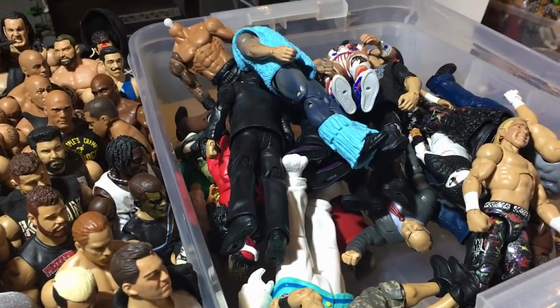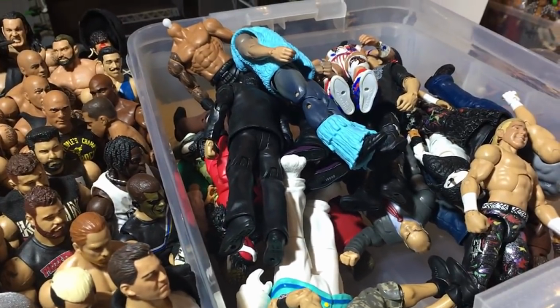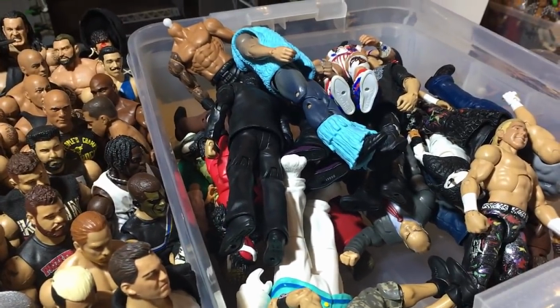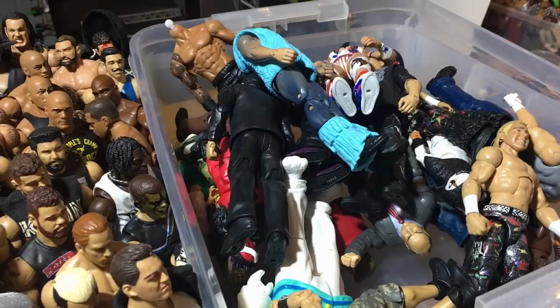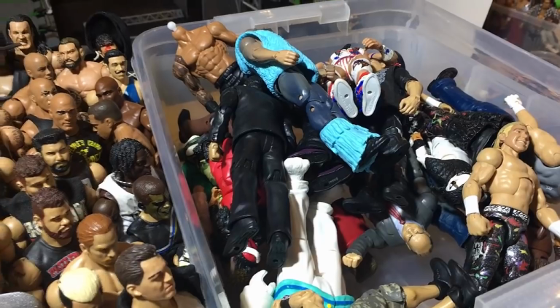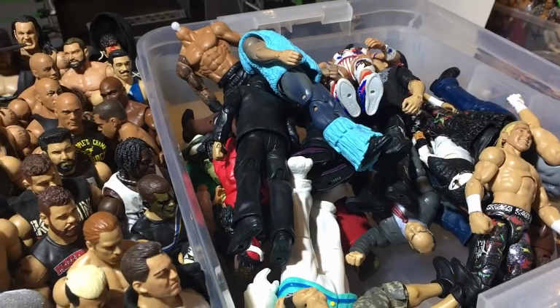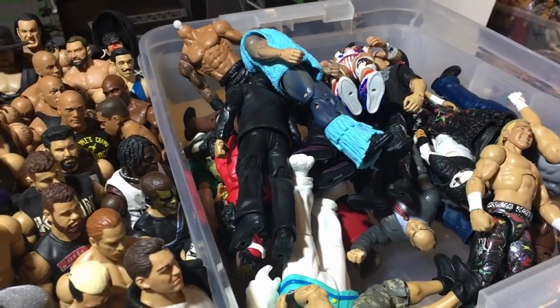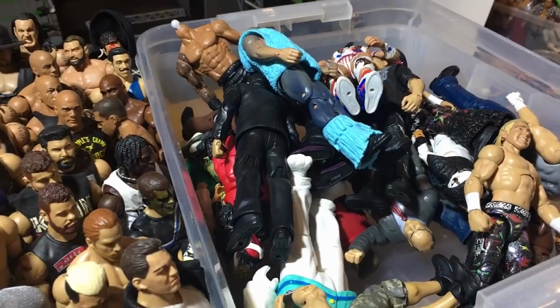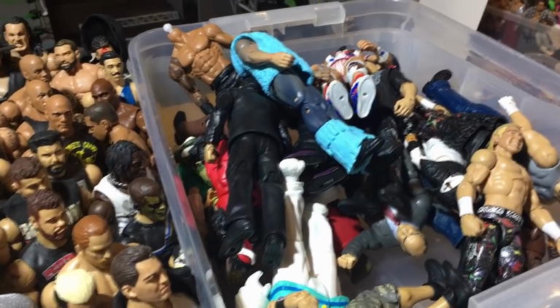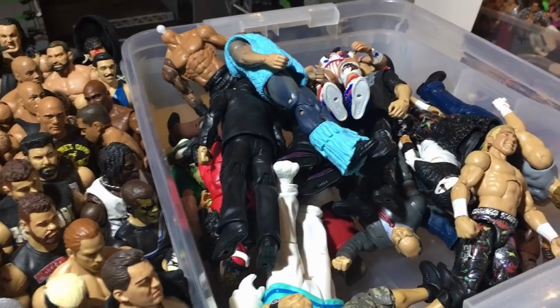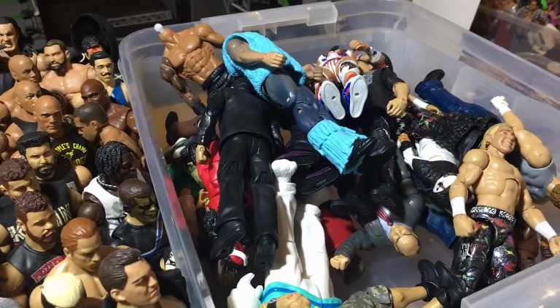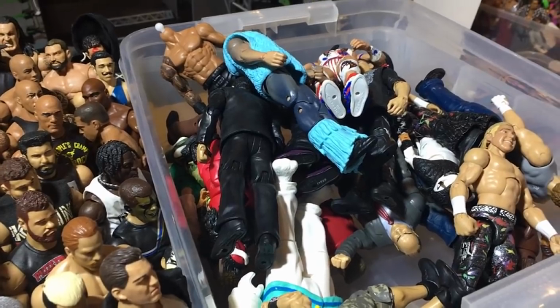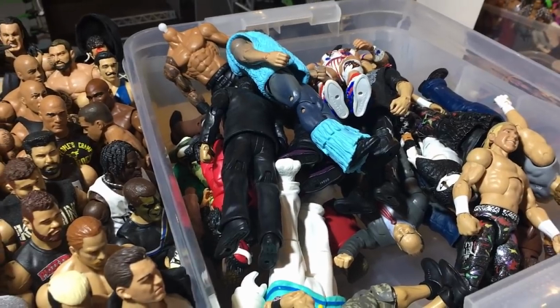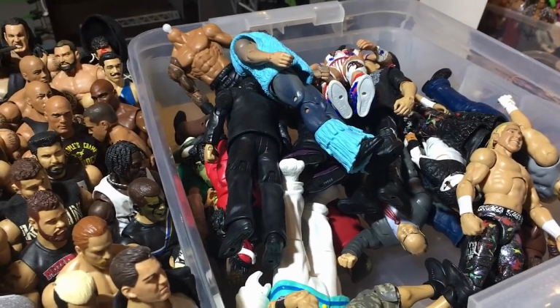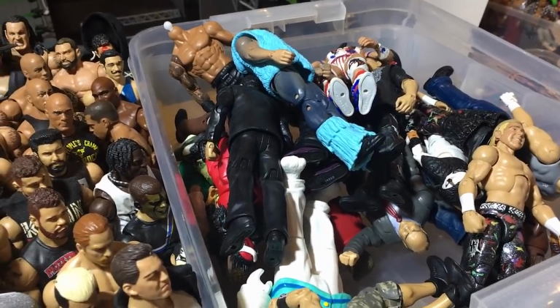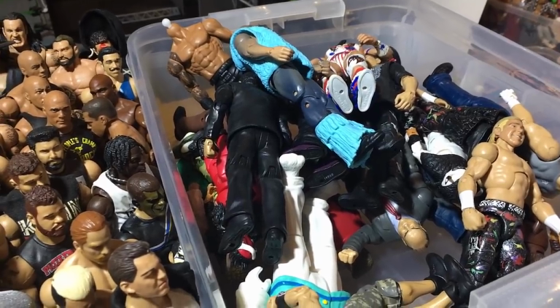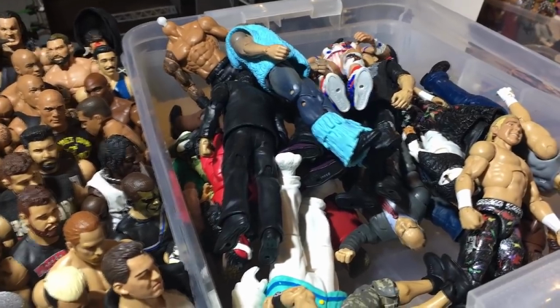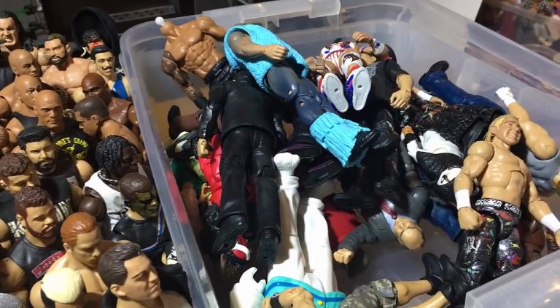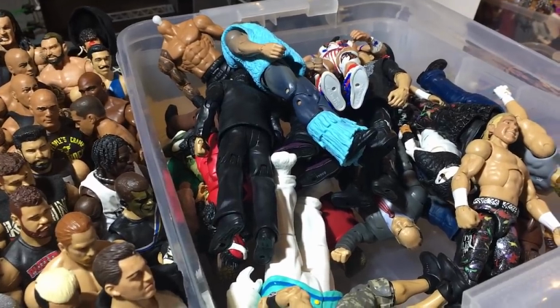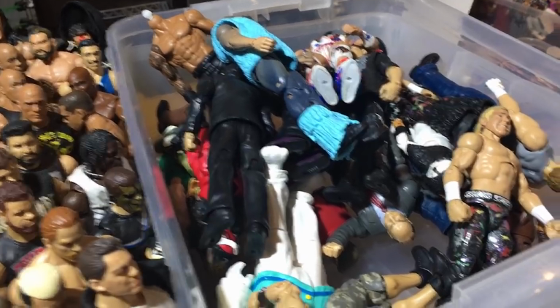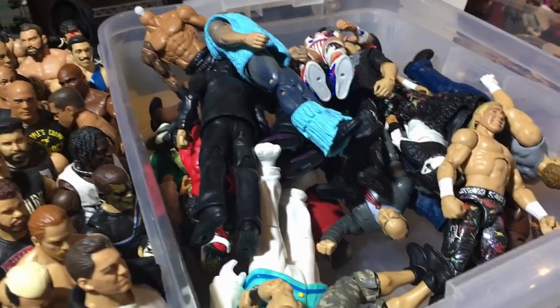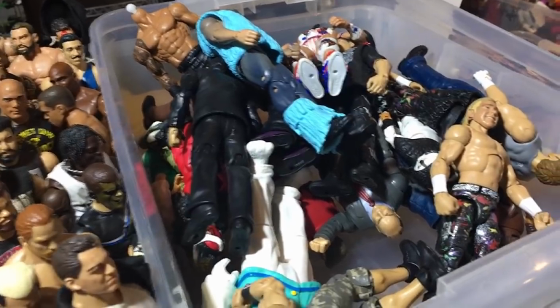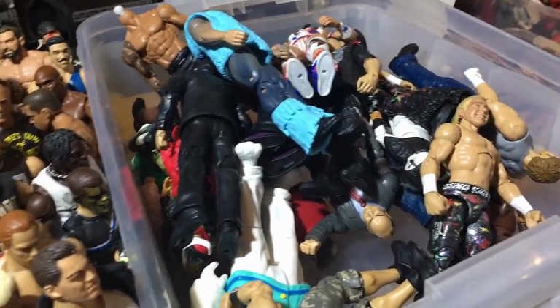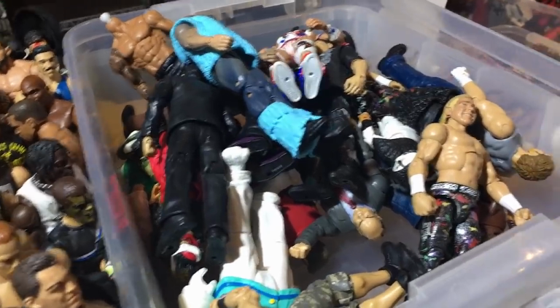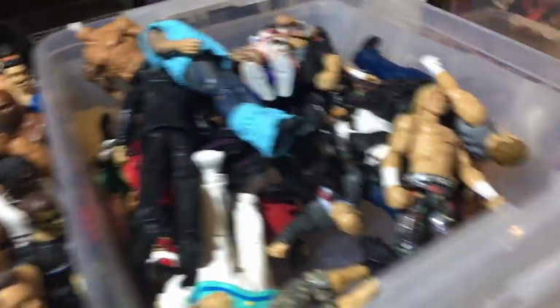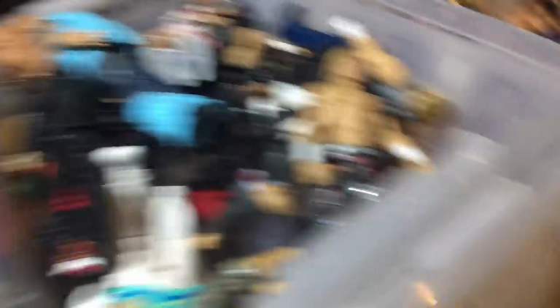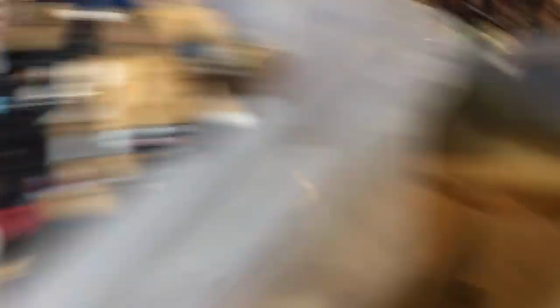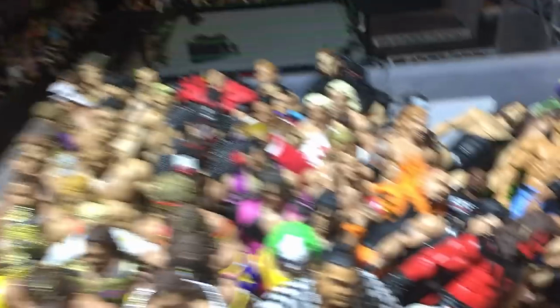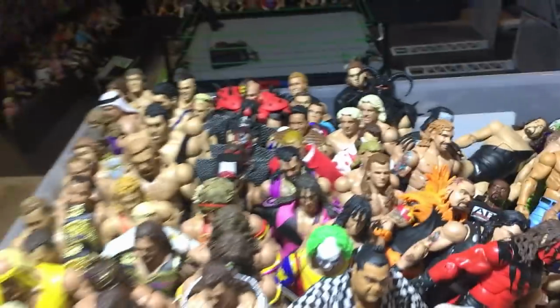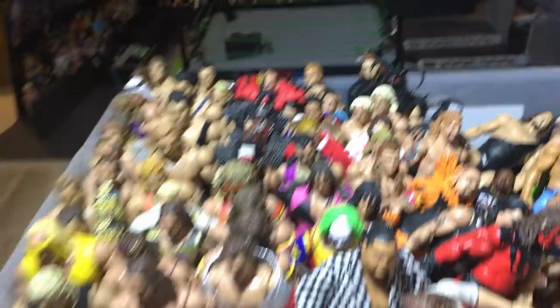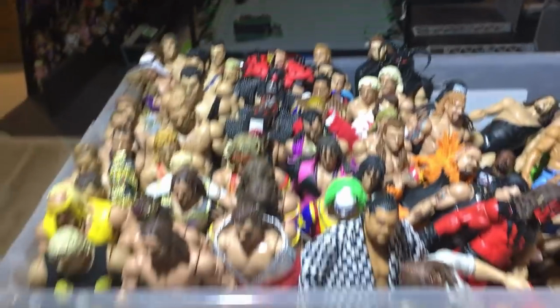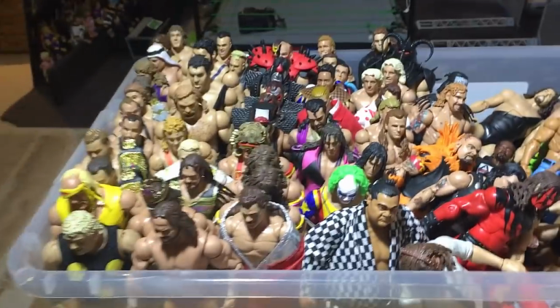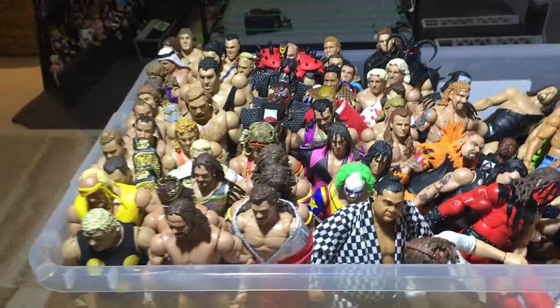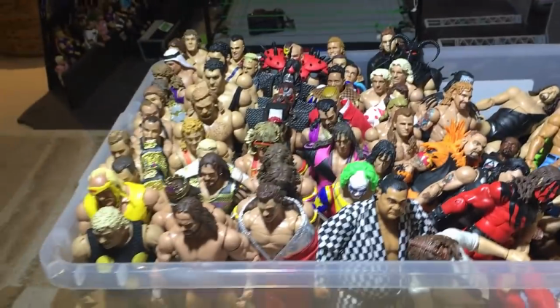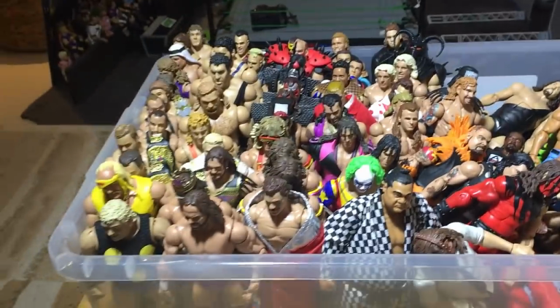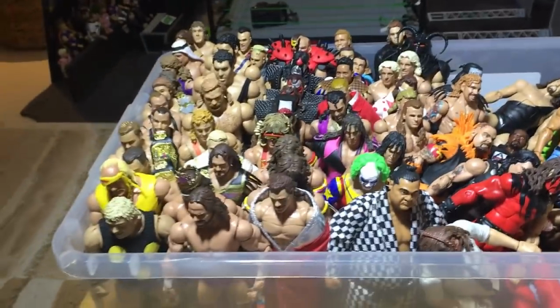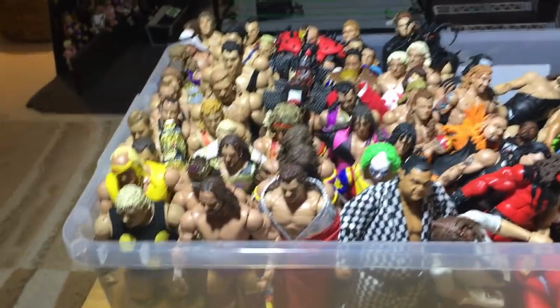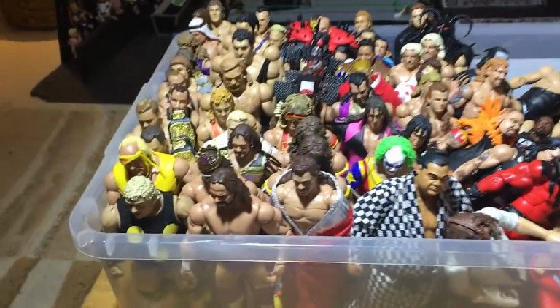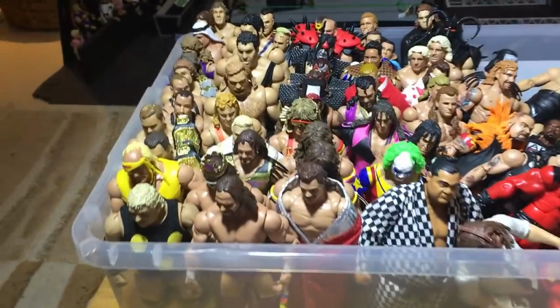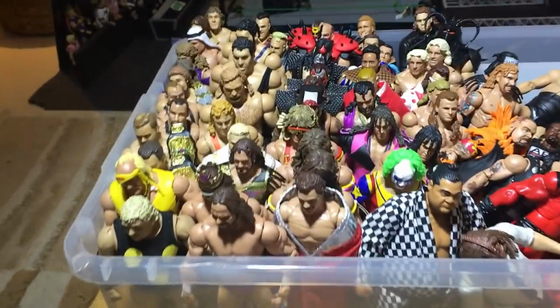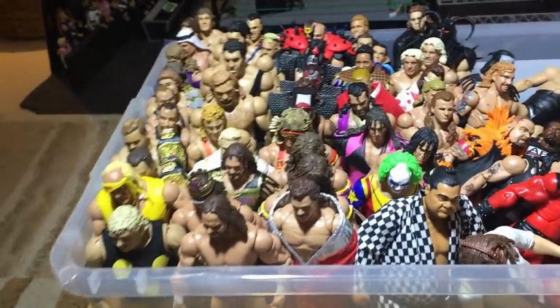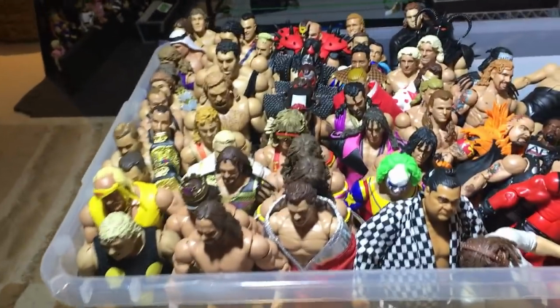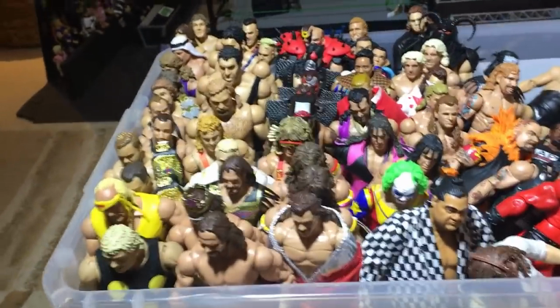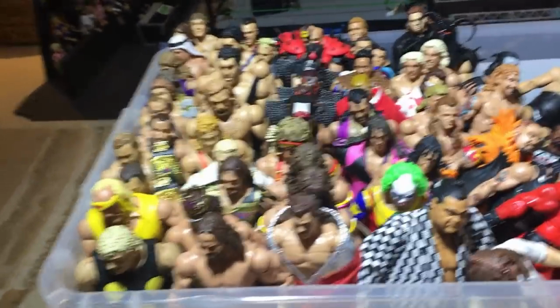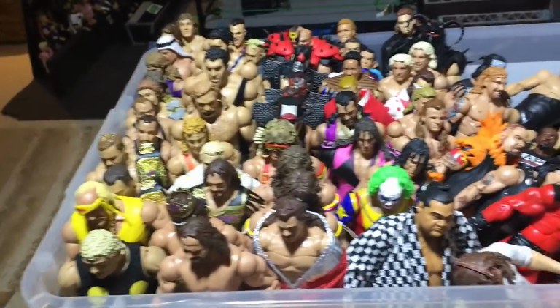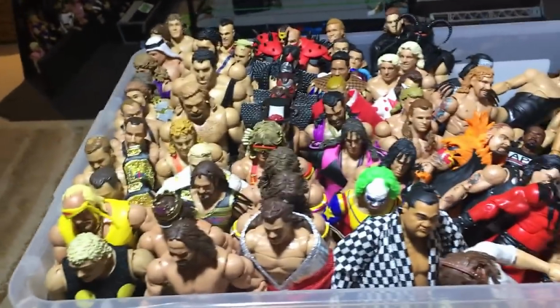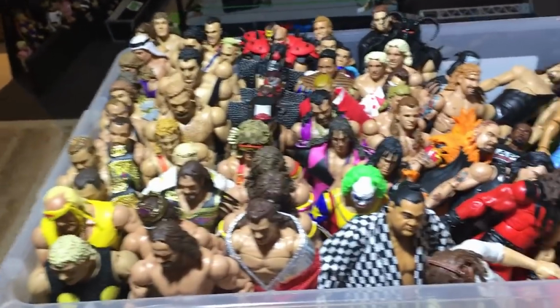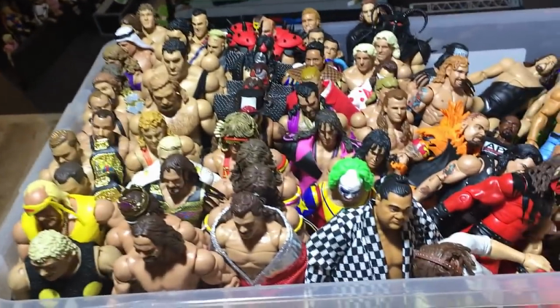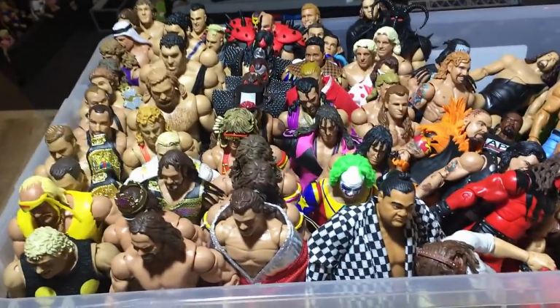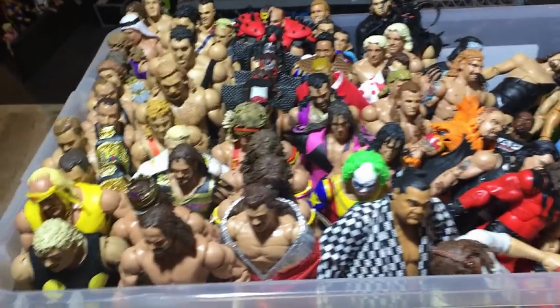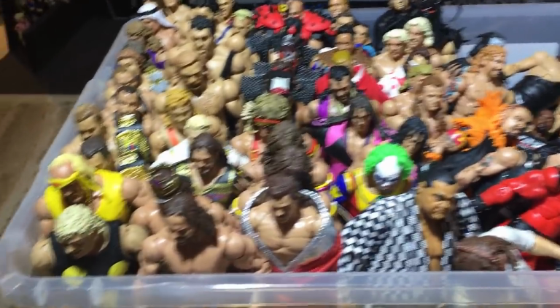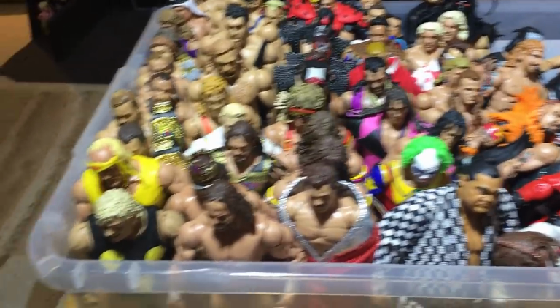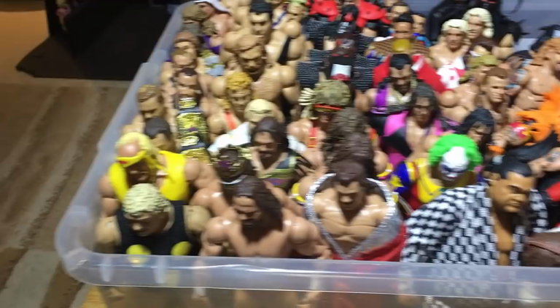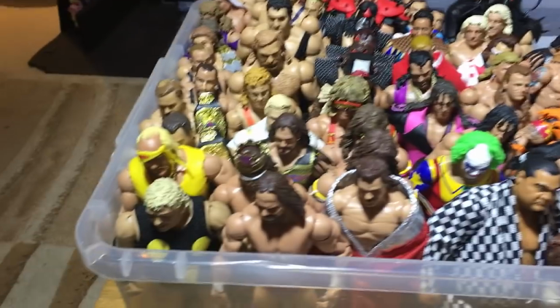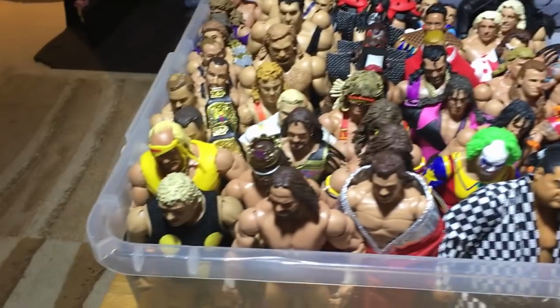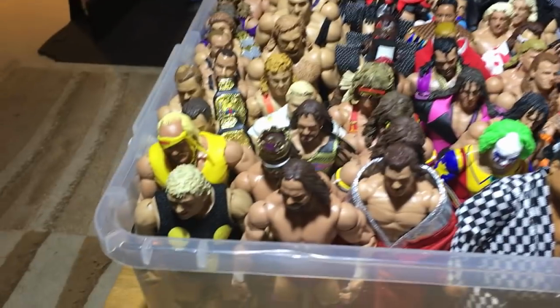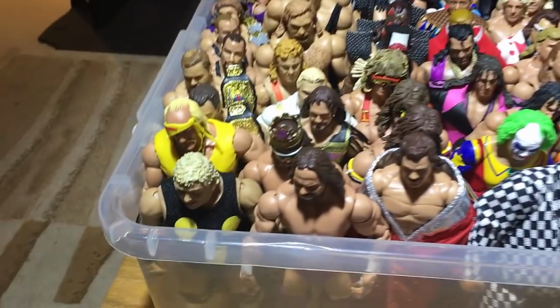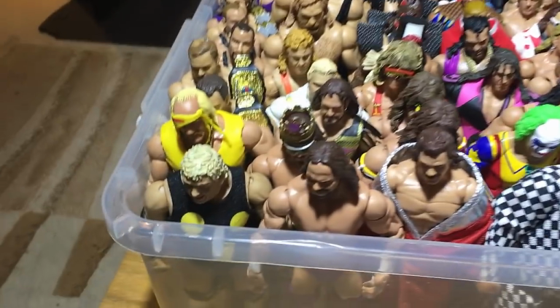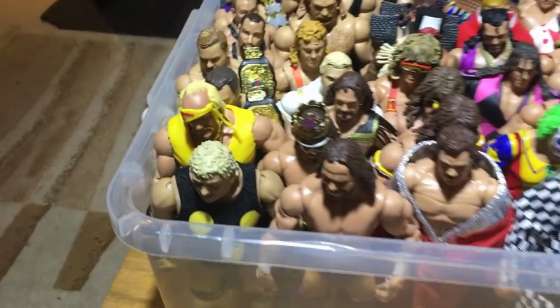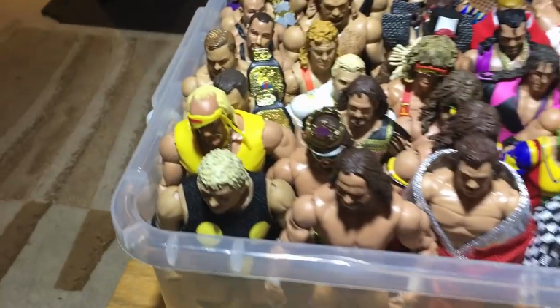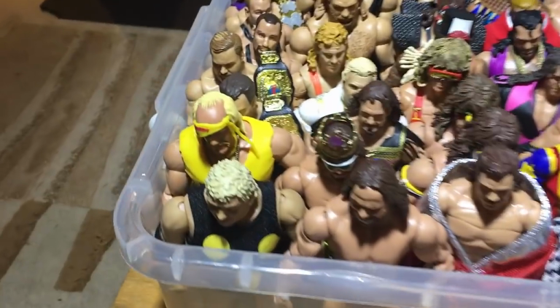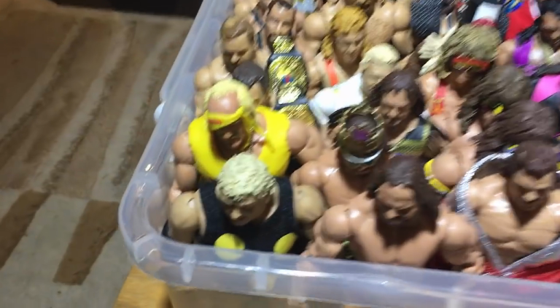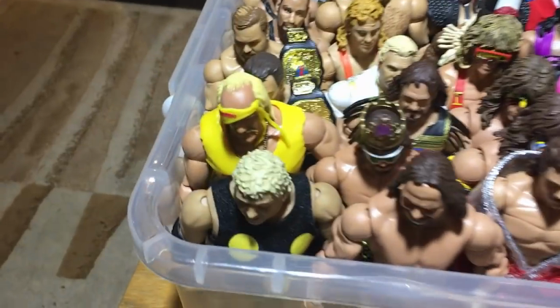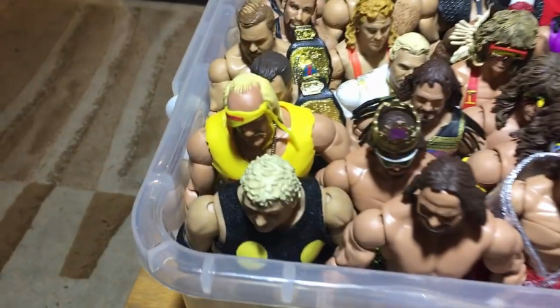Next I'm going to get the flashbacks. Here we are with the Legends flashbacks.